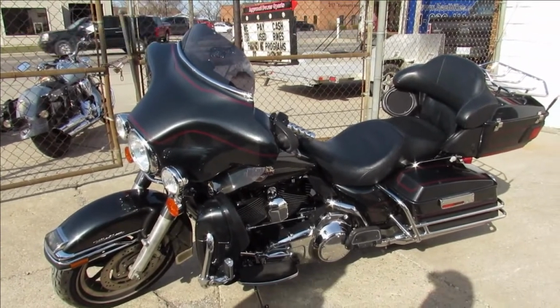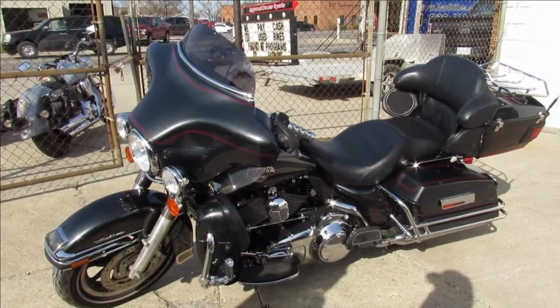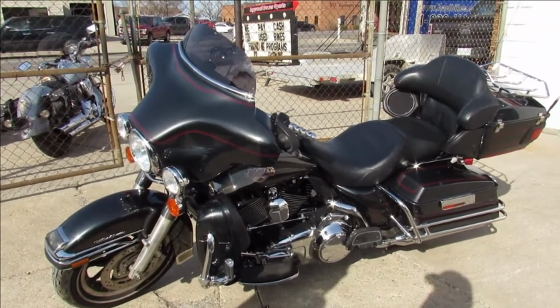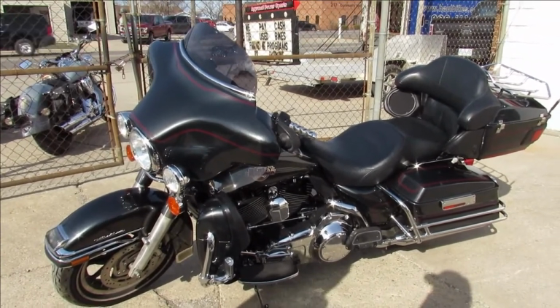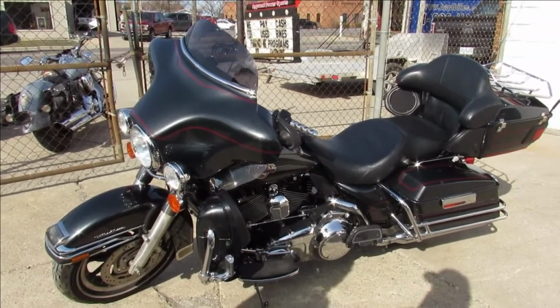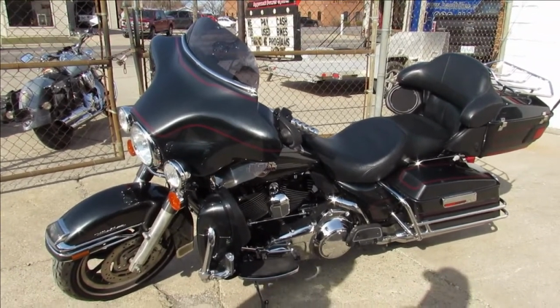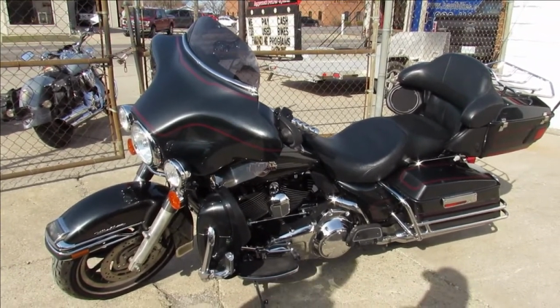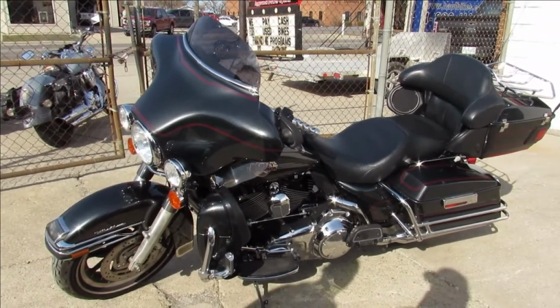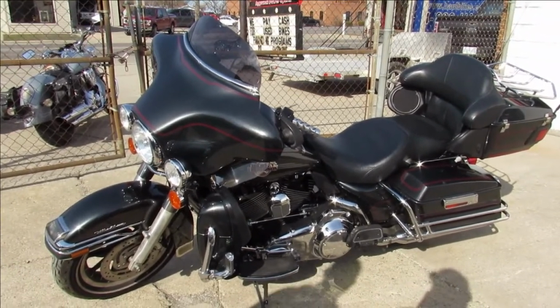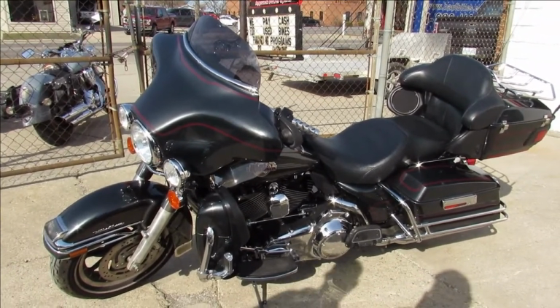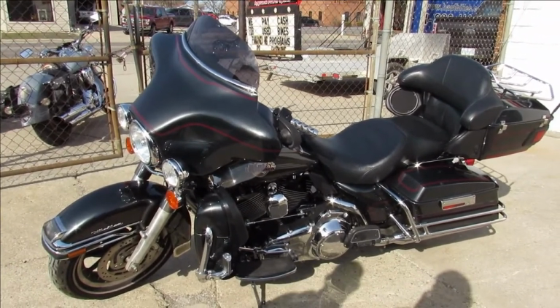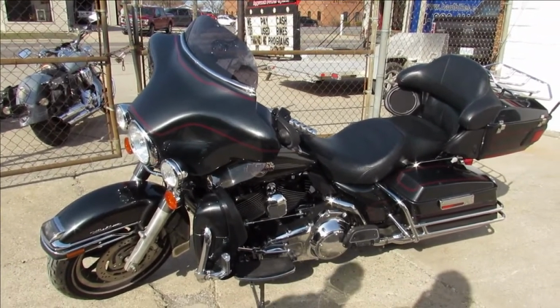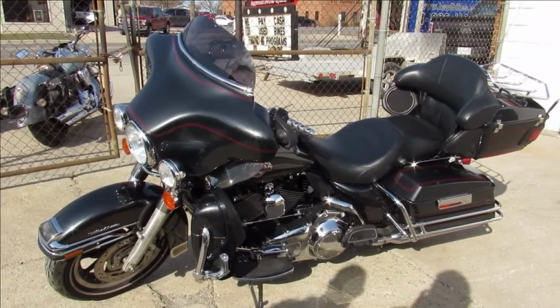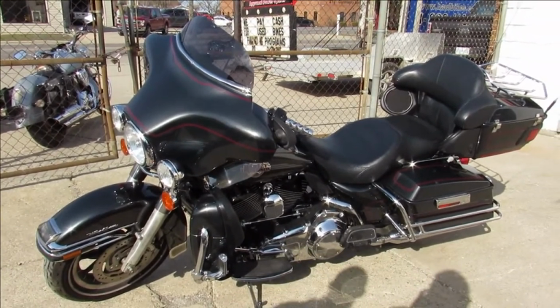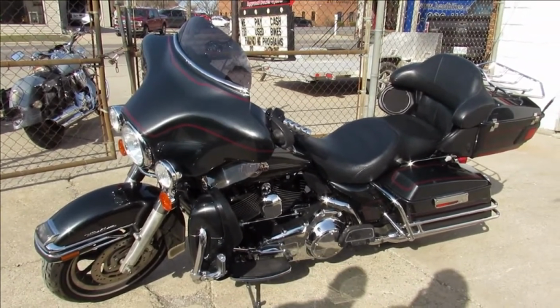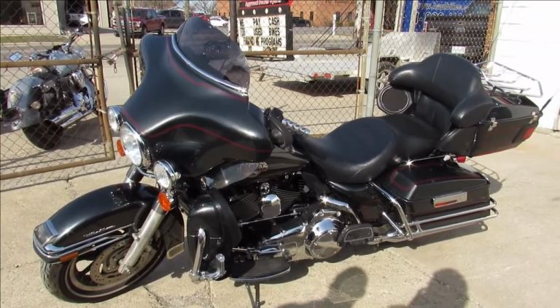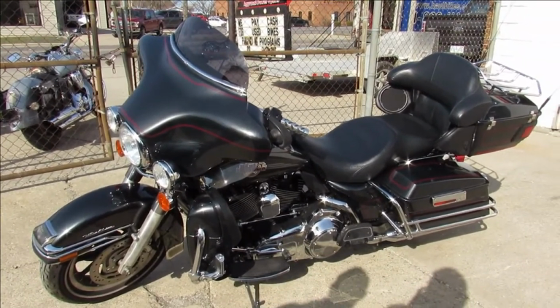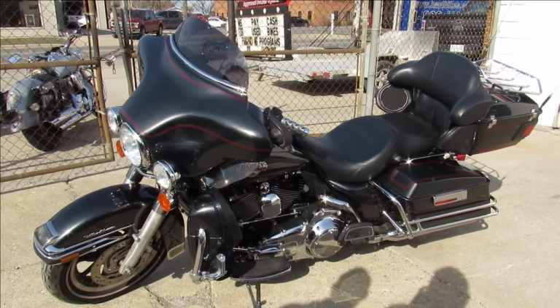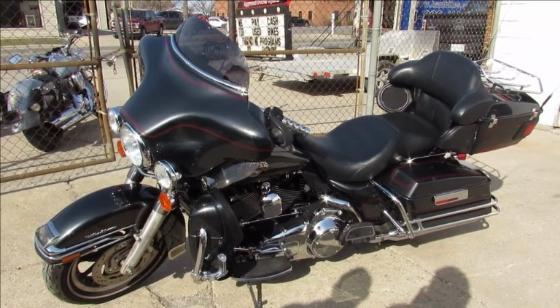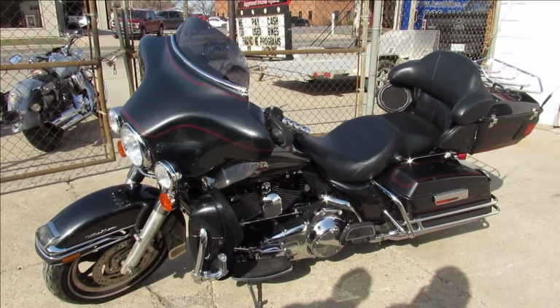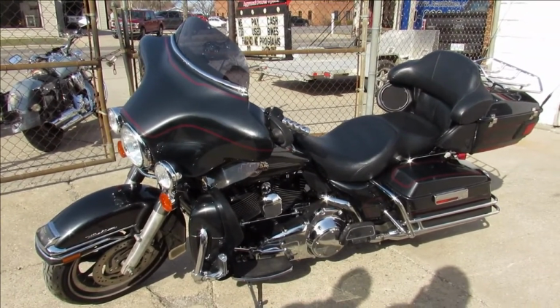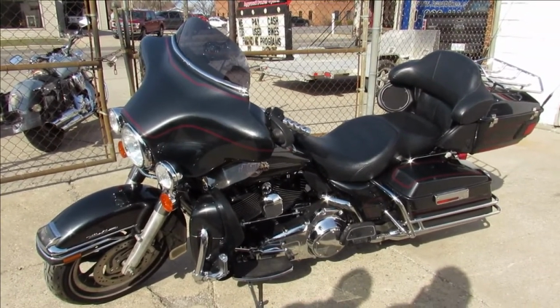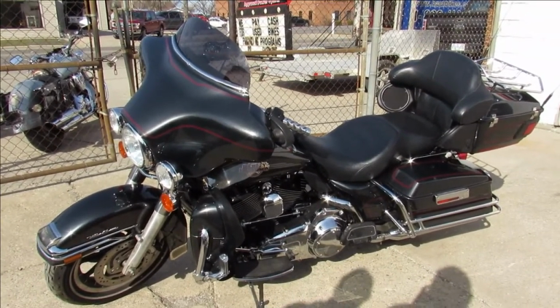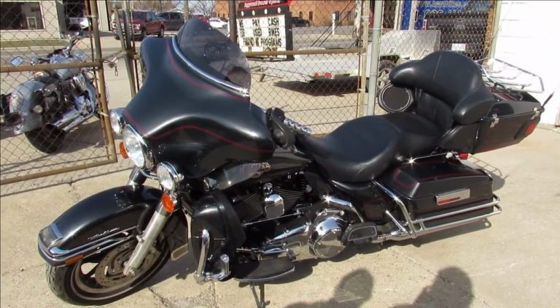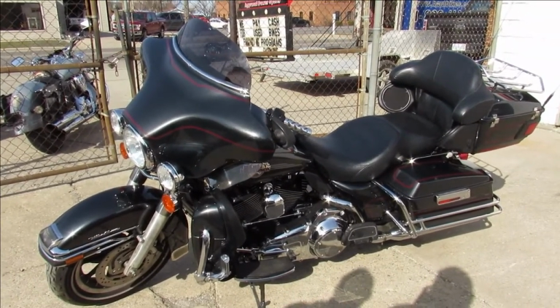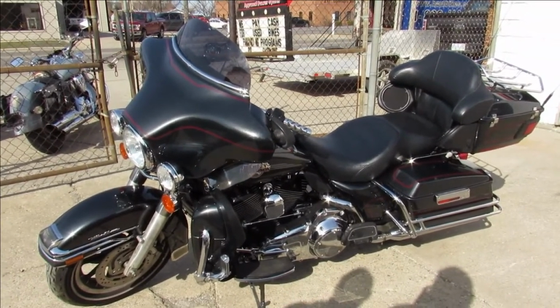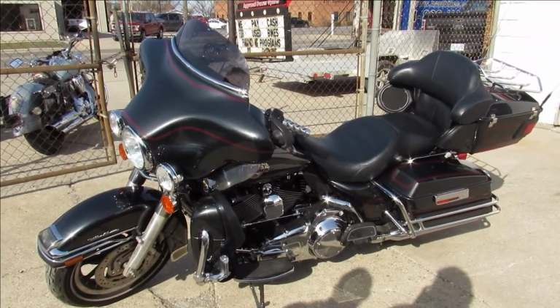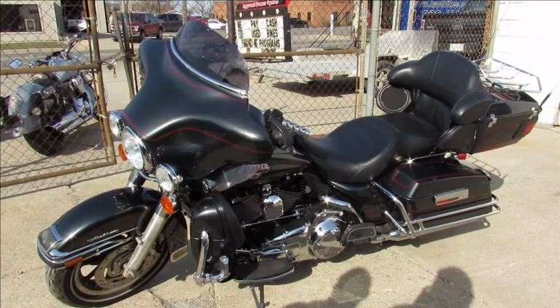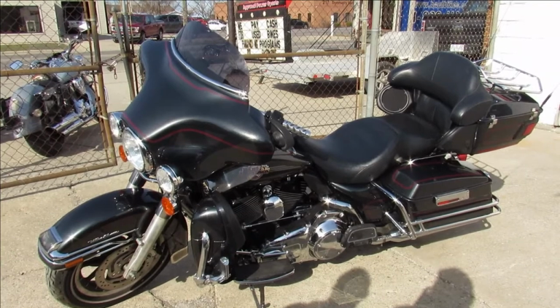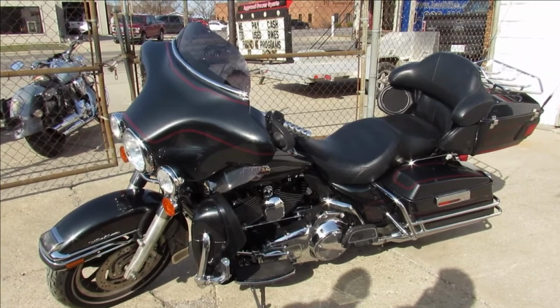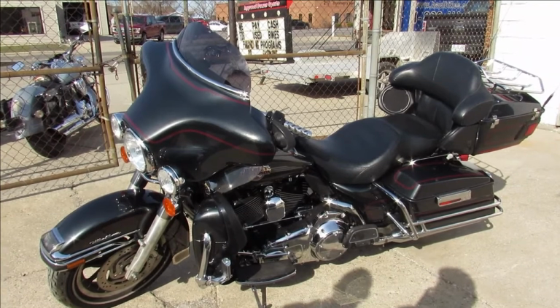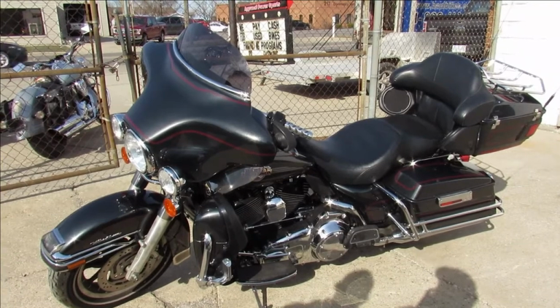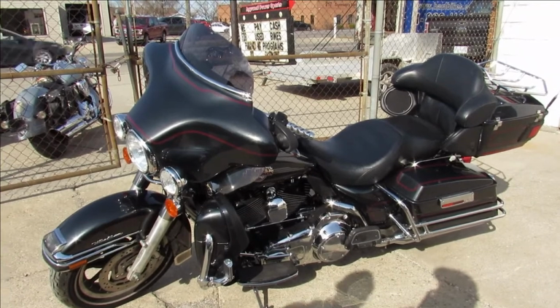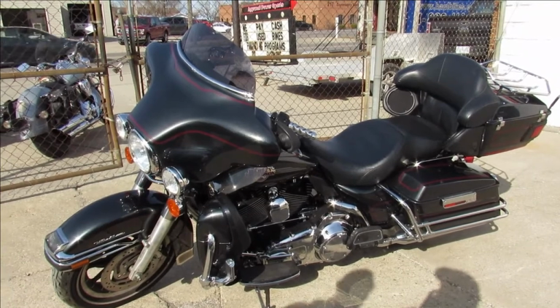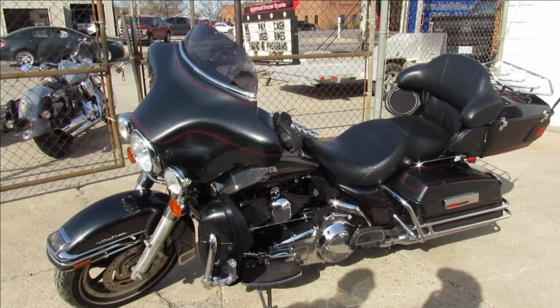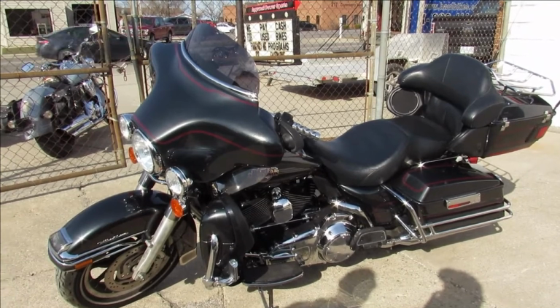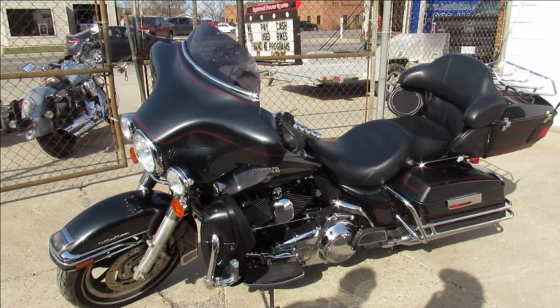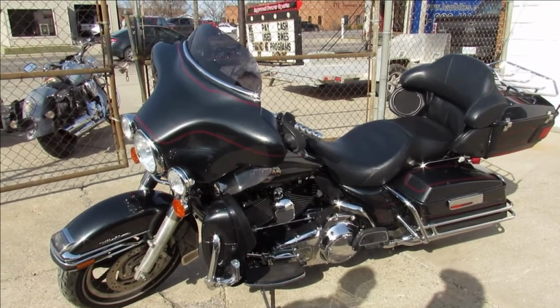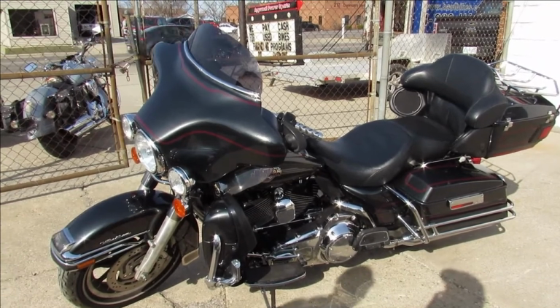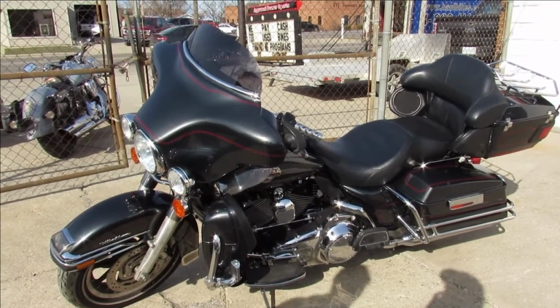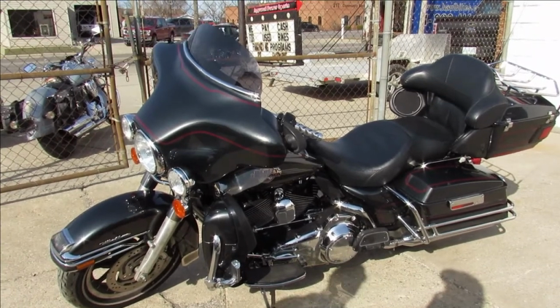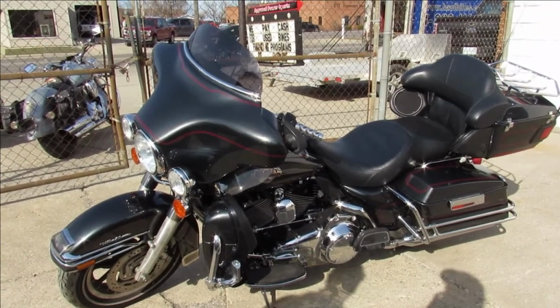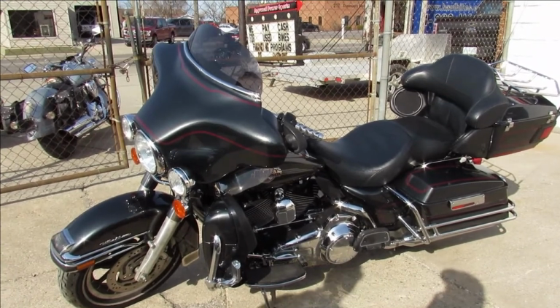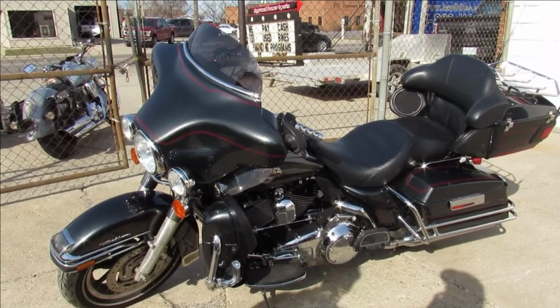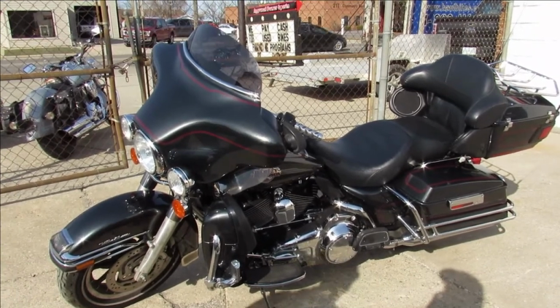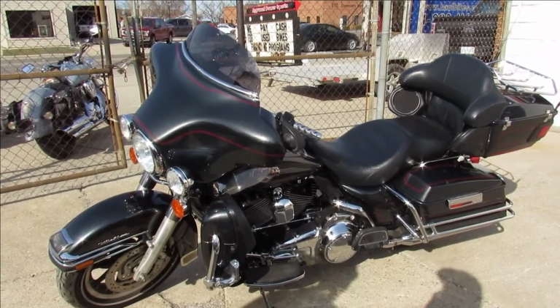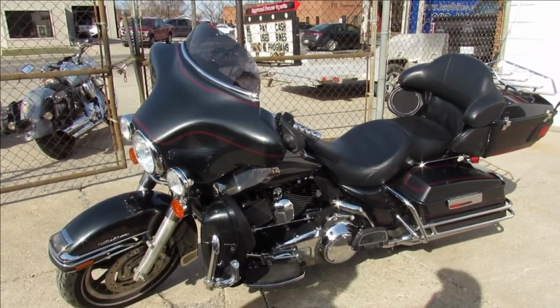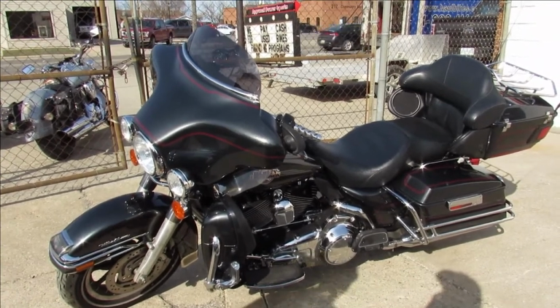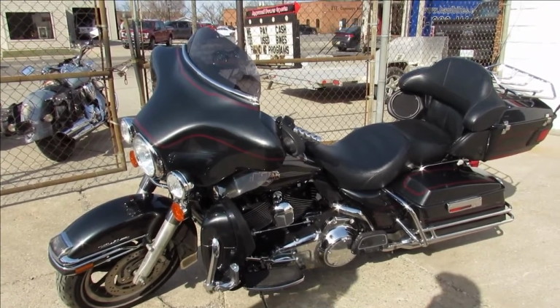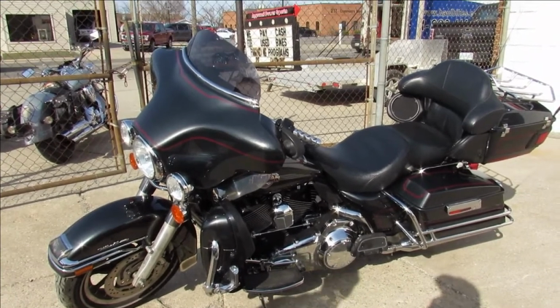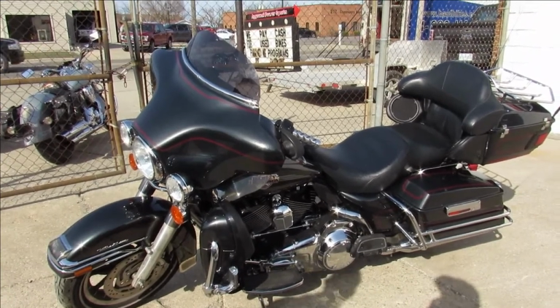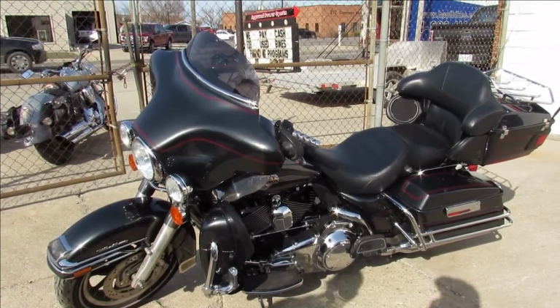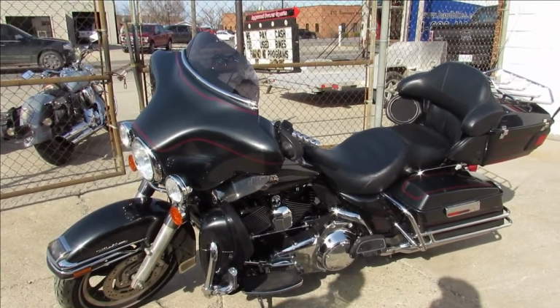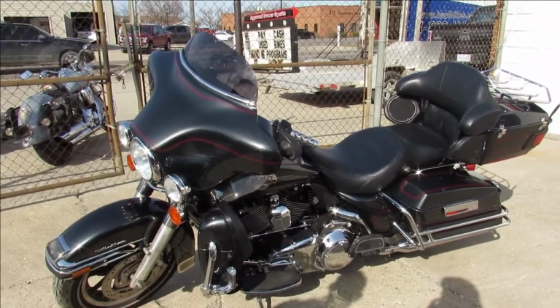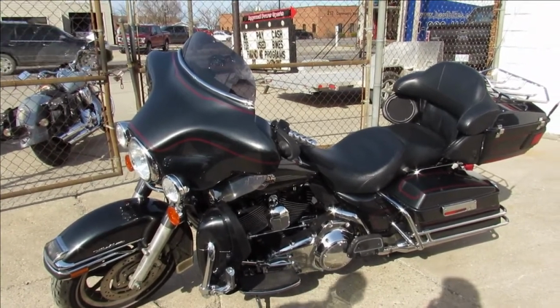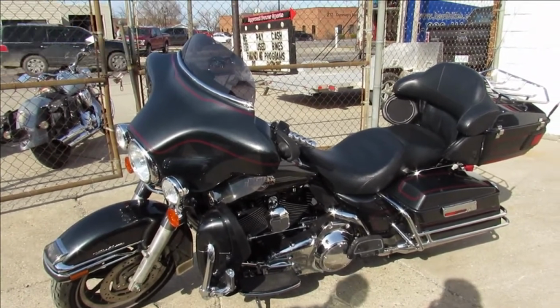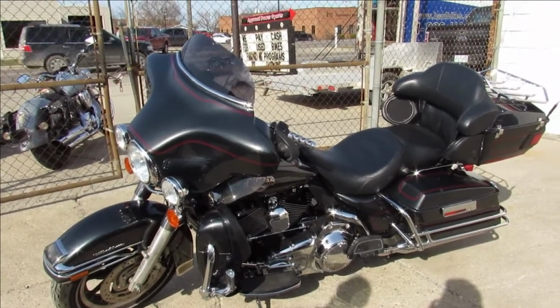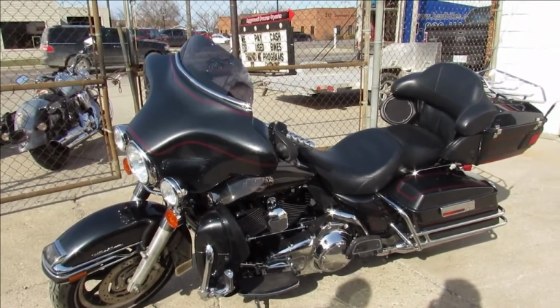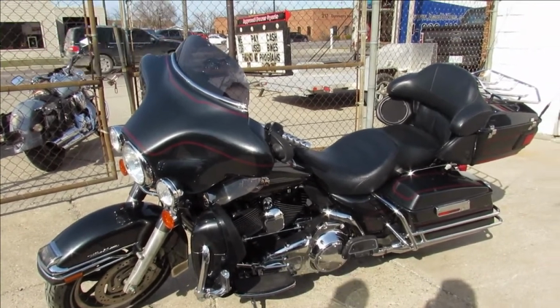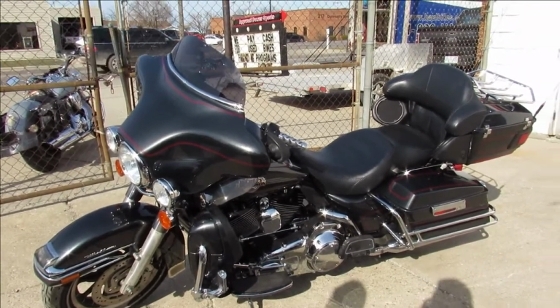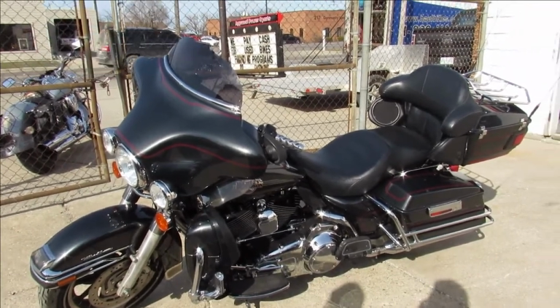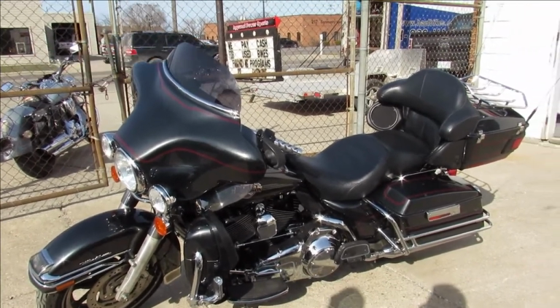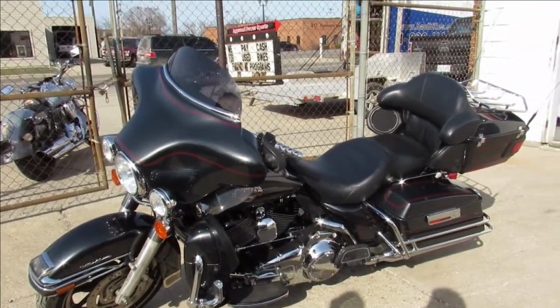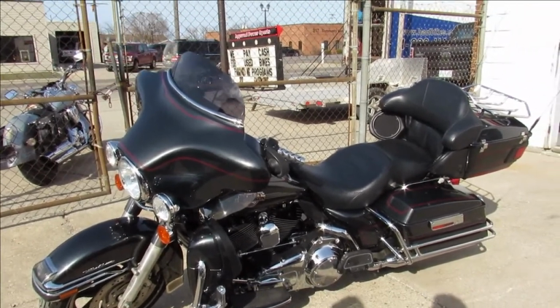2007 Ultra Classic. Keep an eye on our website, YouTube channel, and Facebook page. Call today and you can ride today at ApprovalPowersports.com.